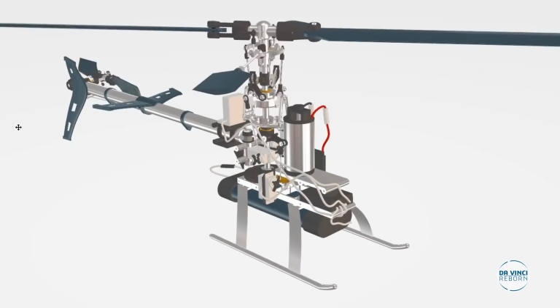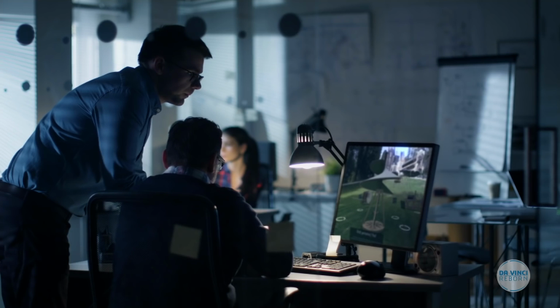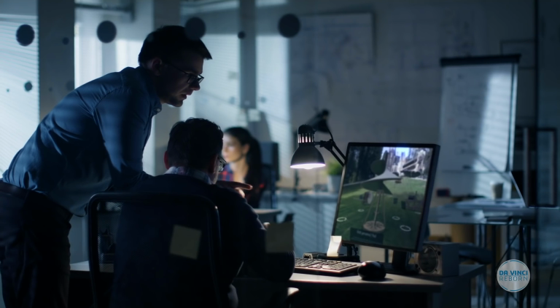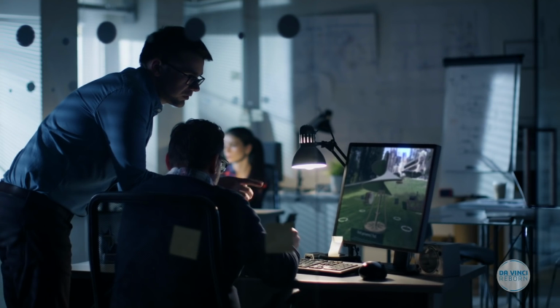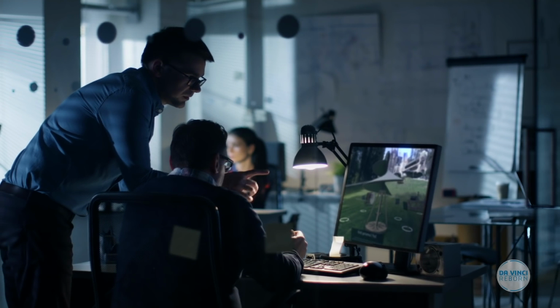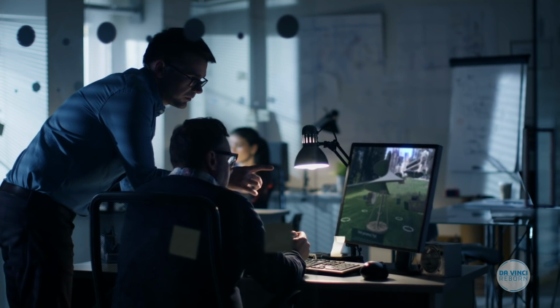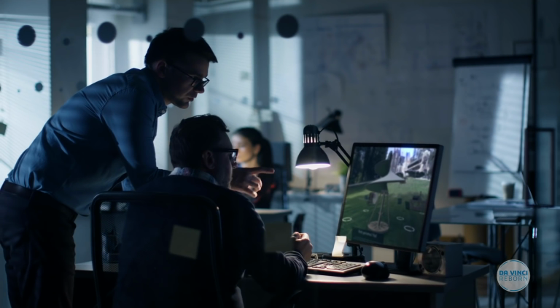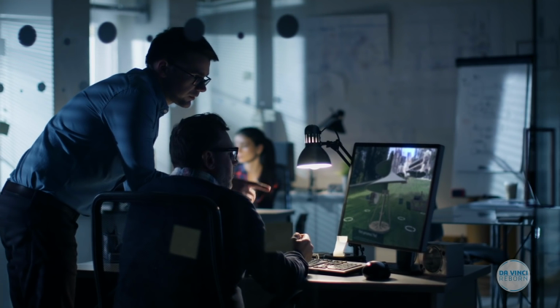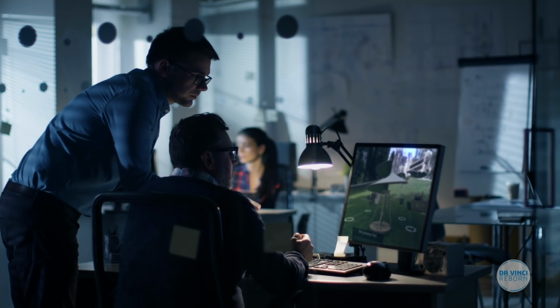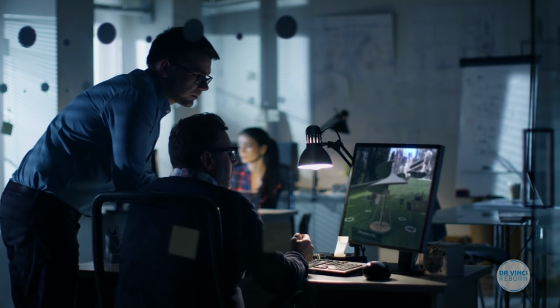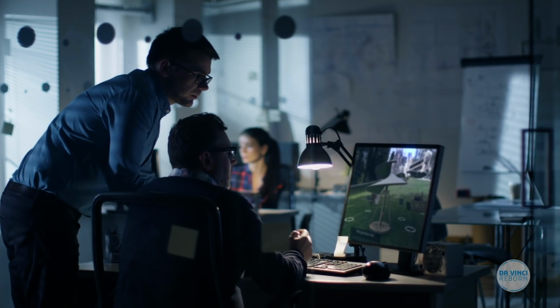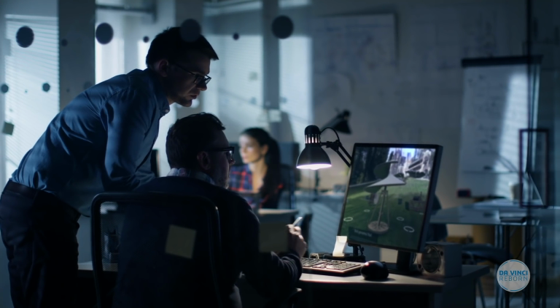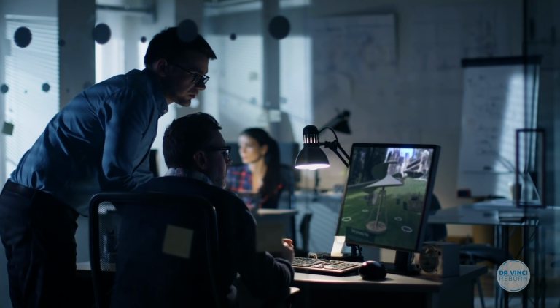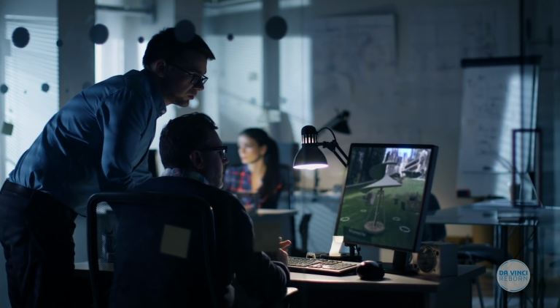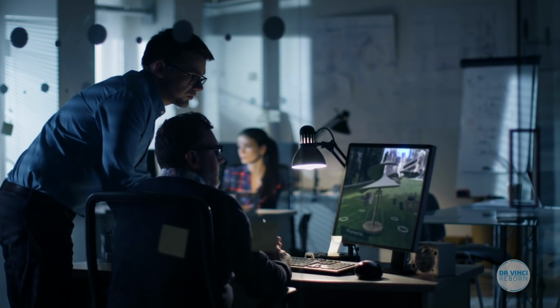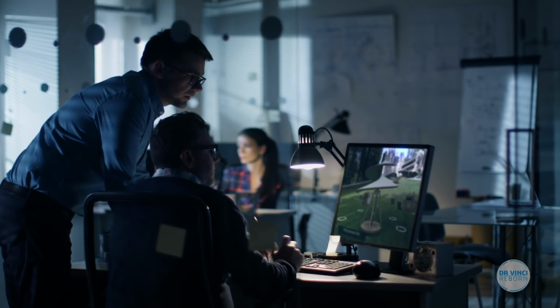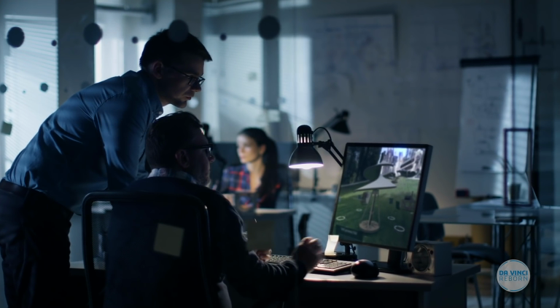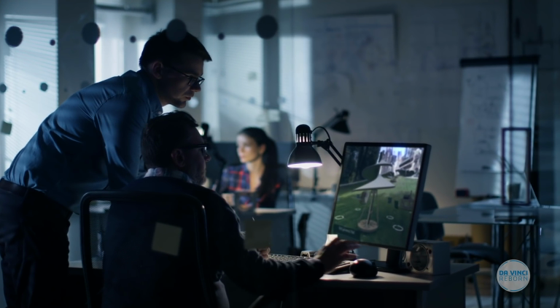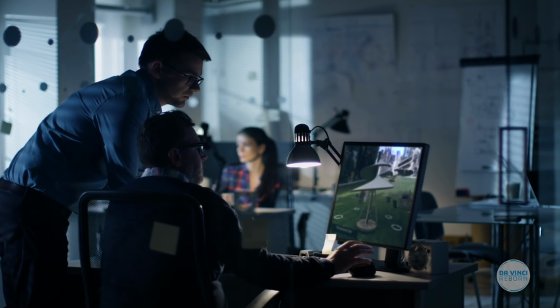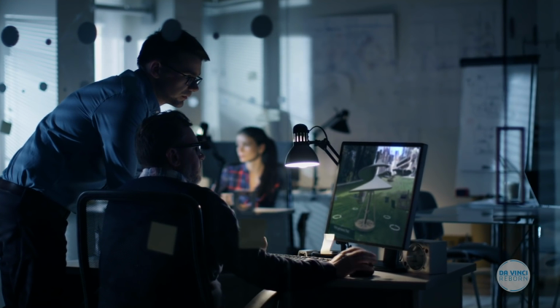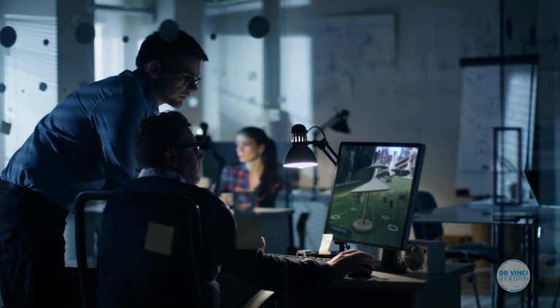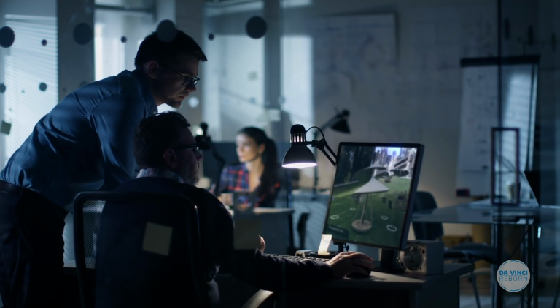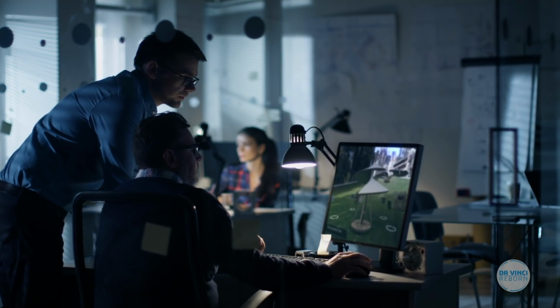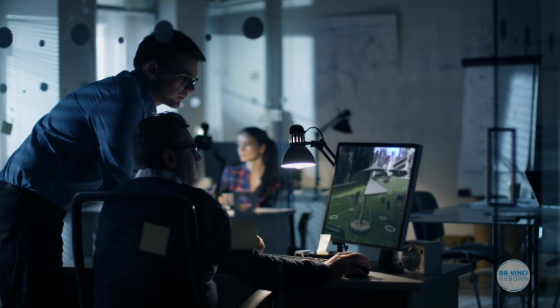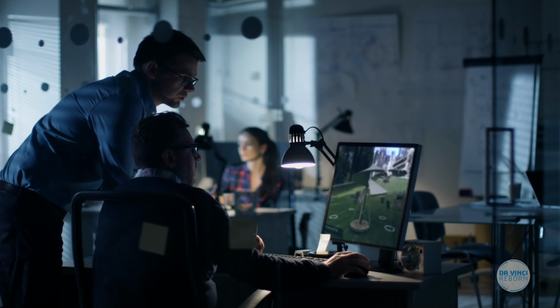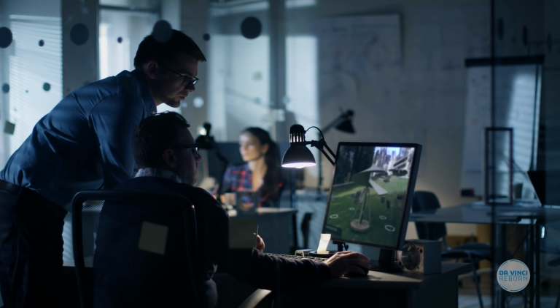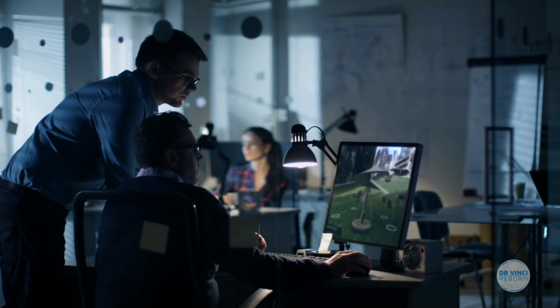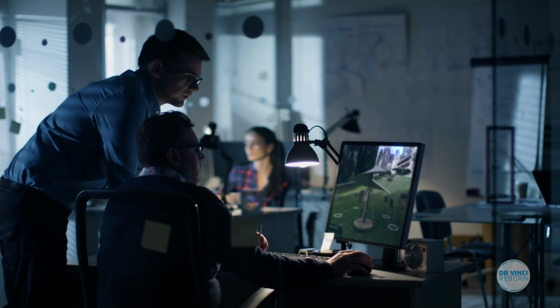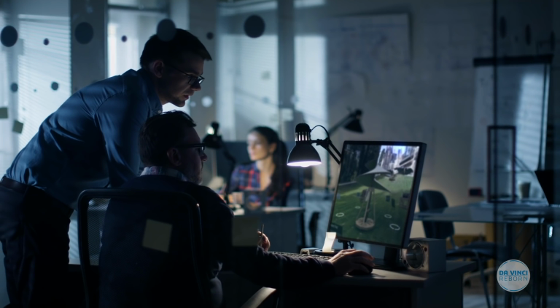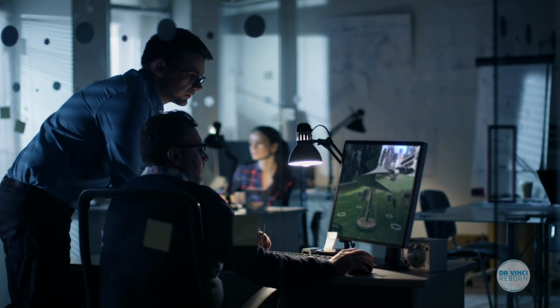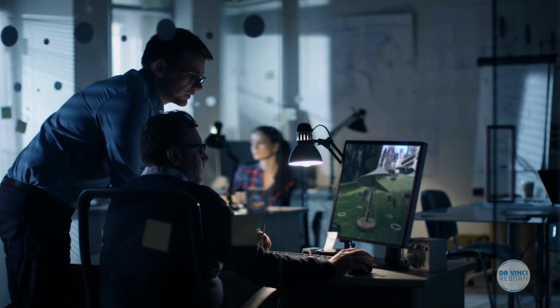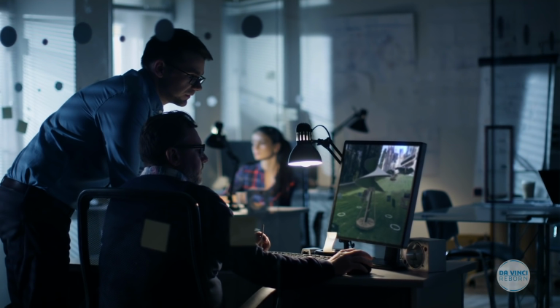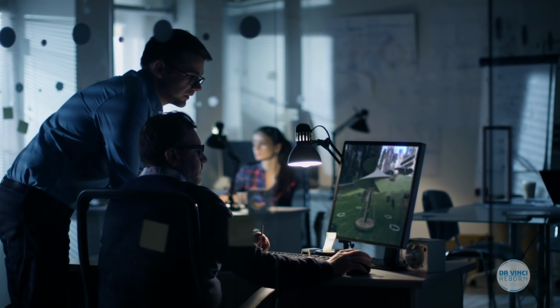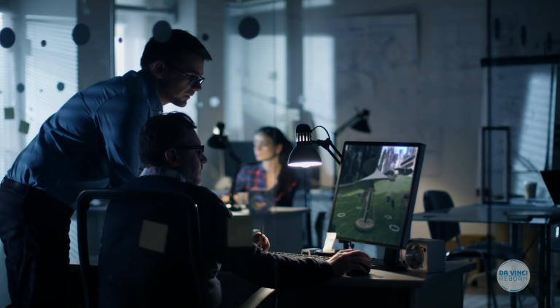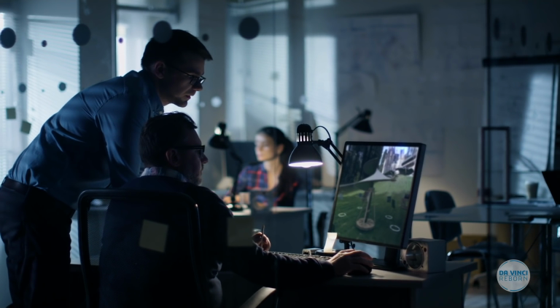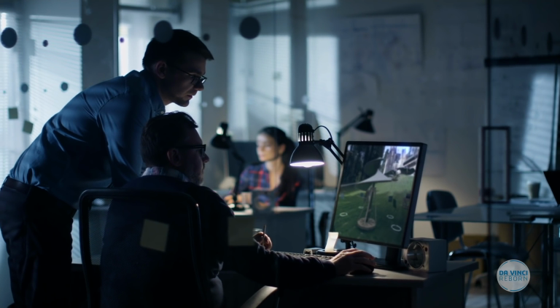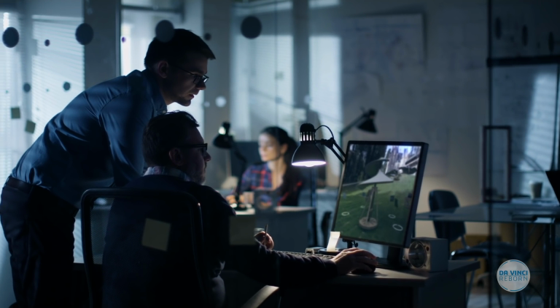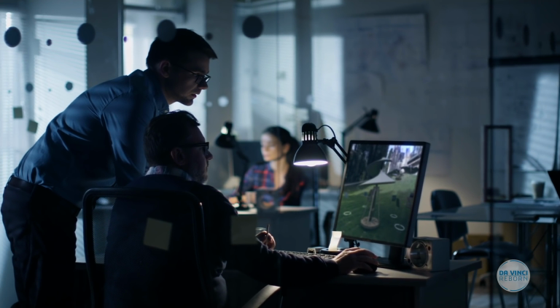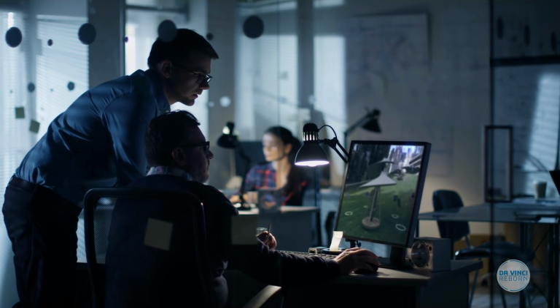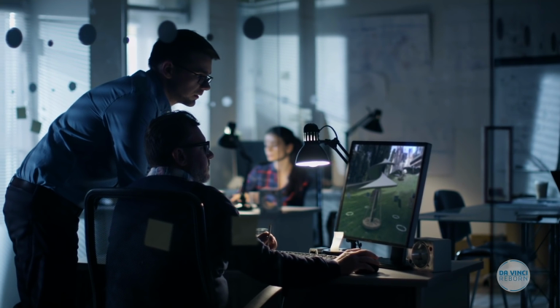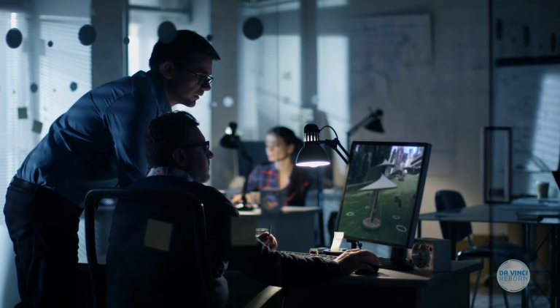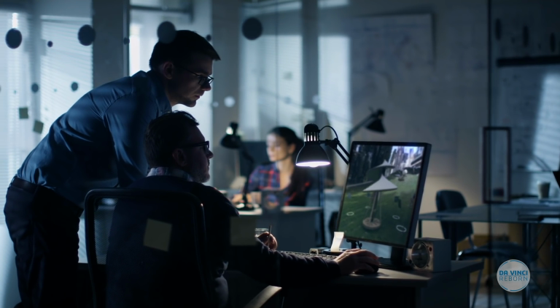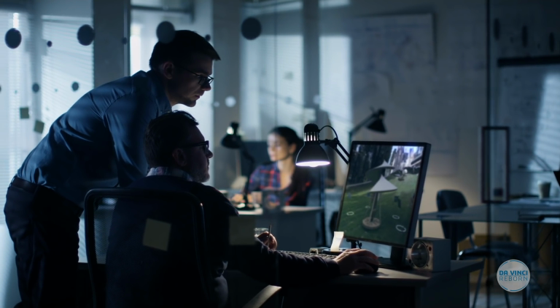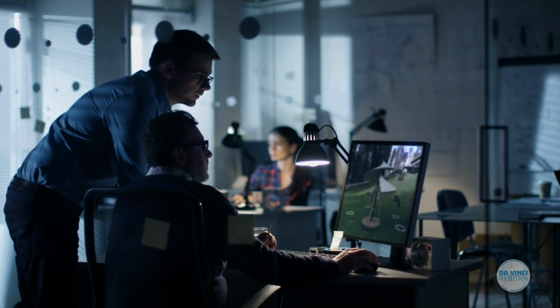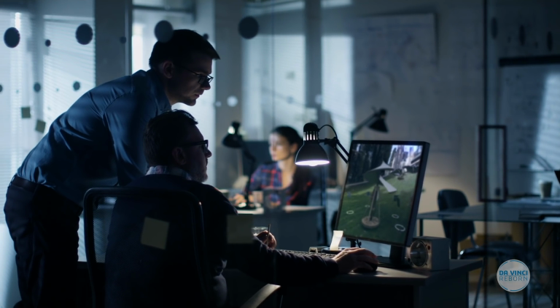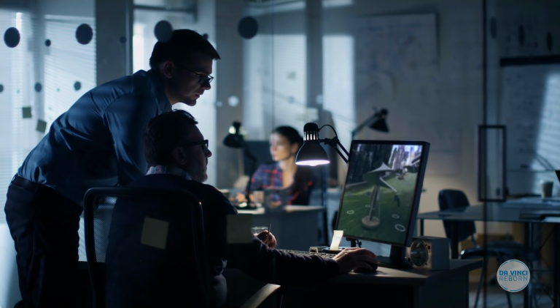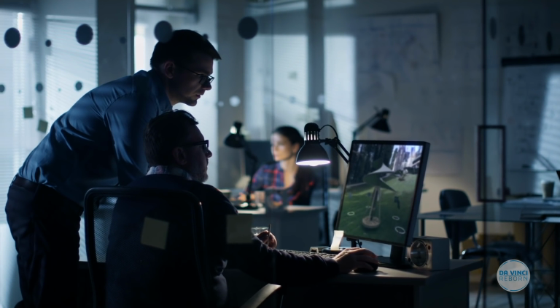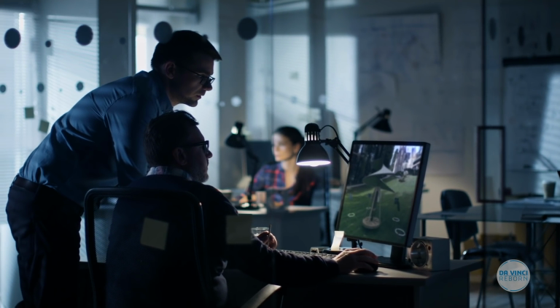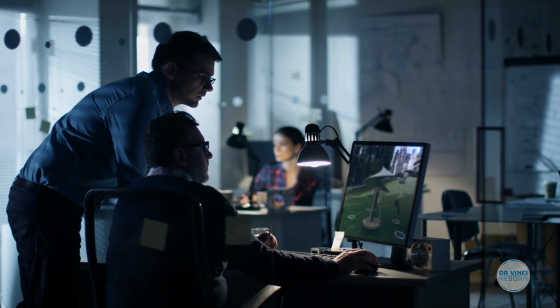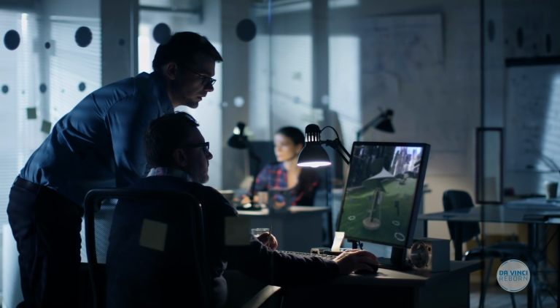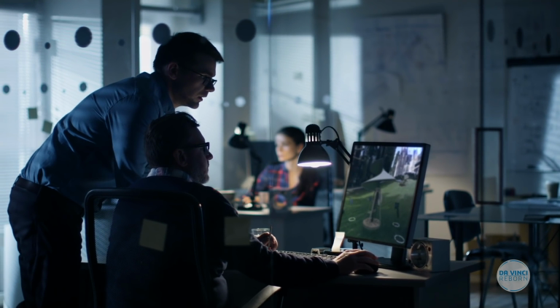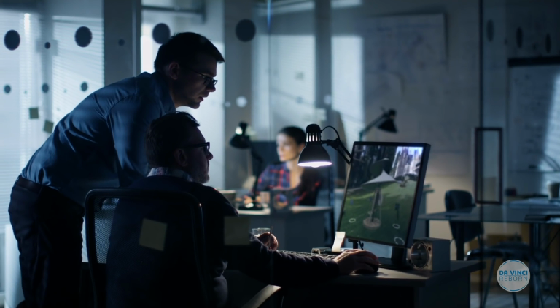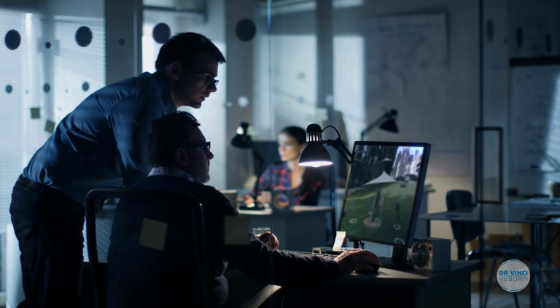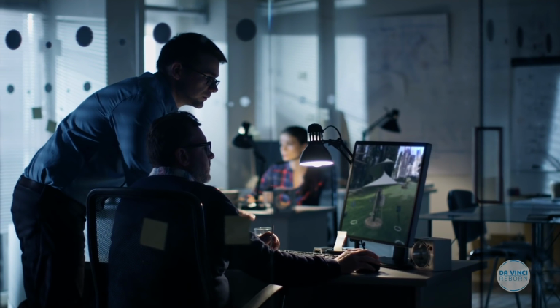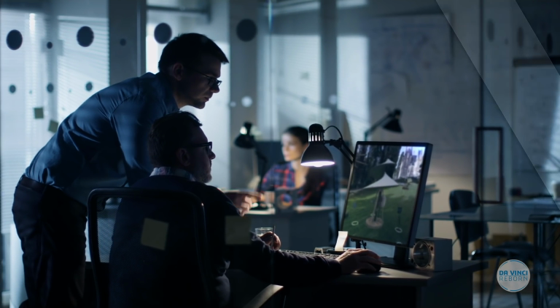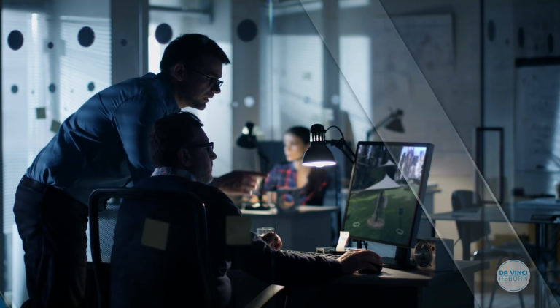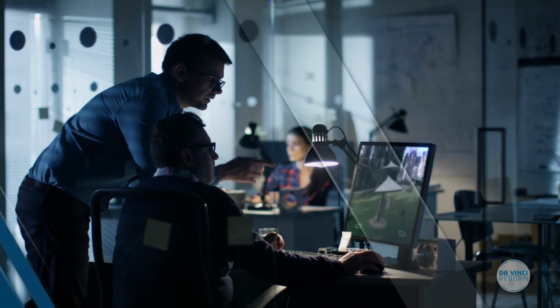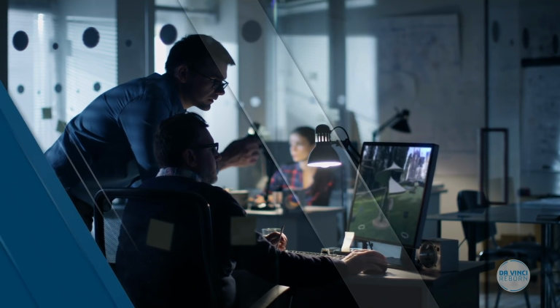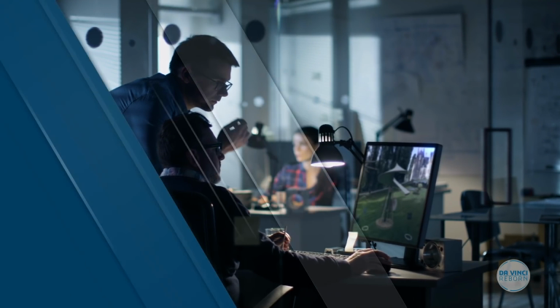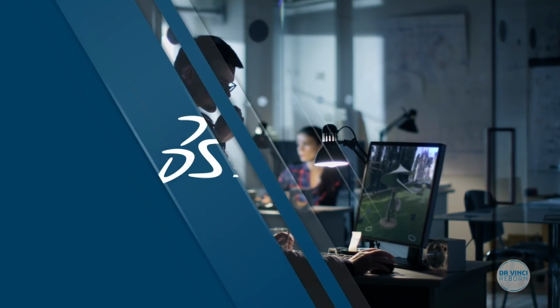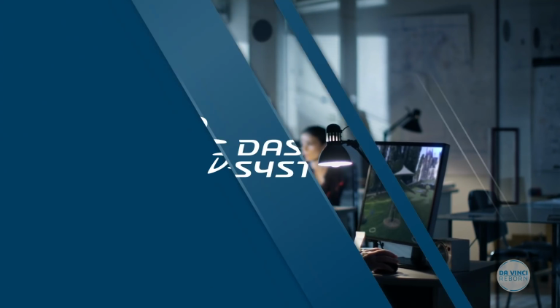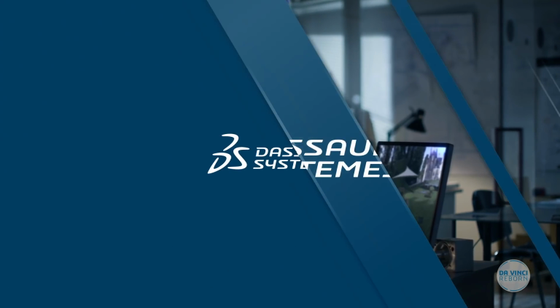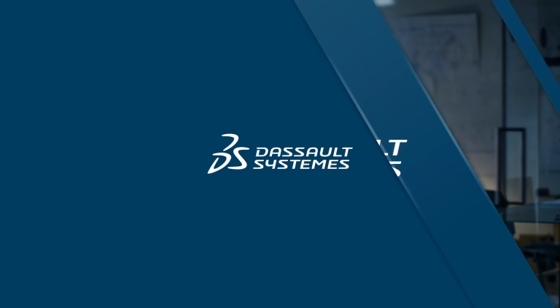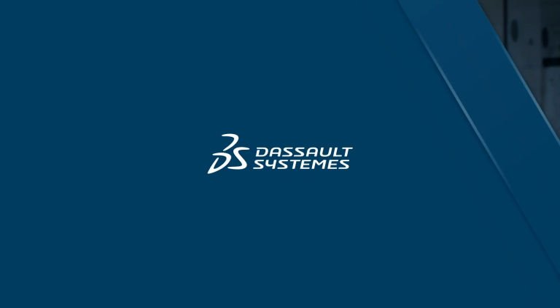This machine is designed in 3D as a passion project by a team of designers brought together by the 3D Experience Lab.